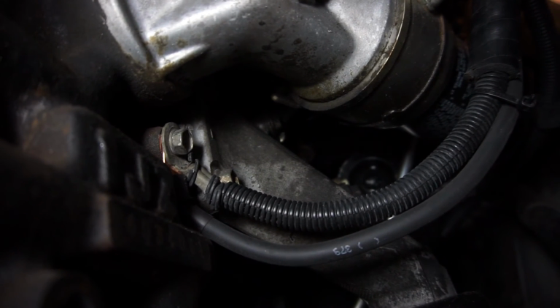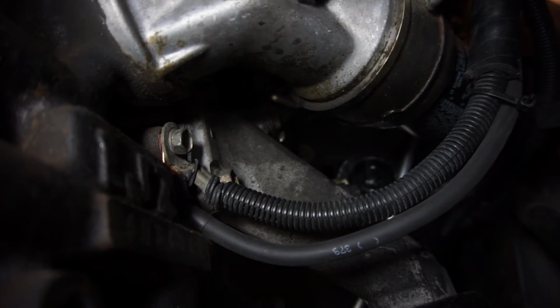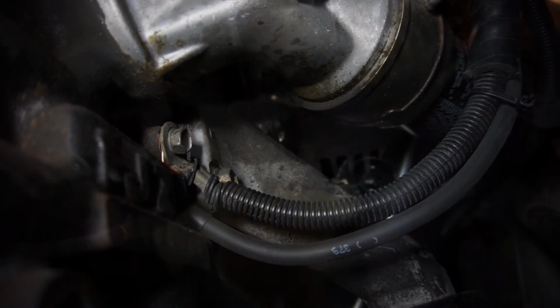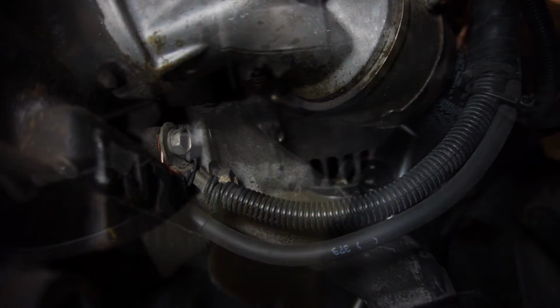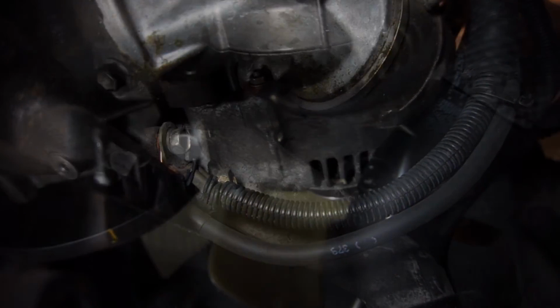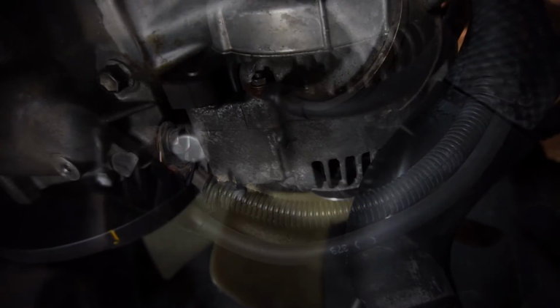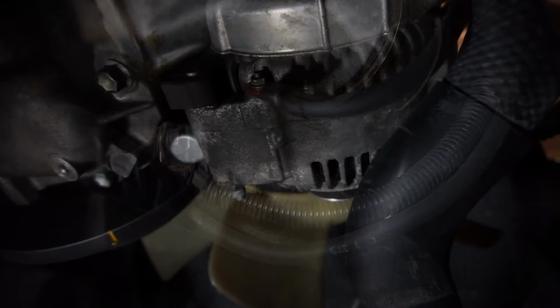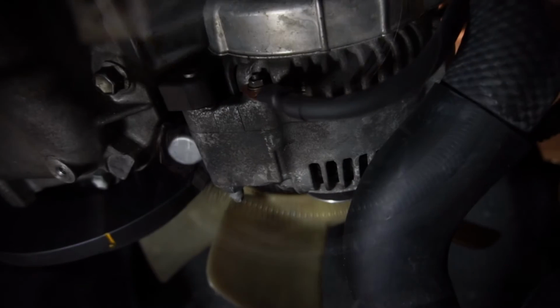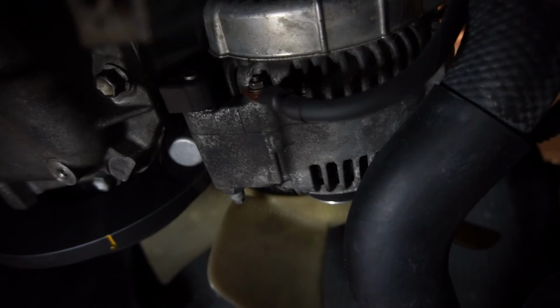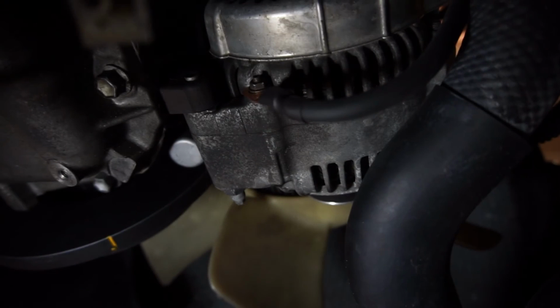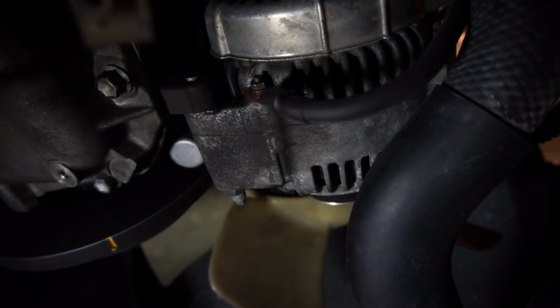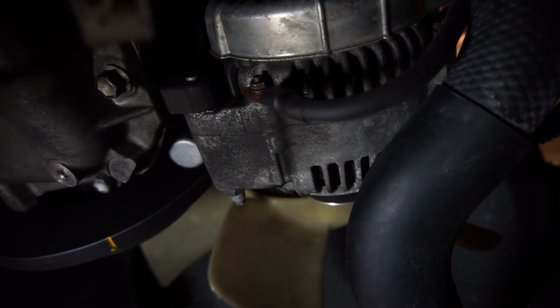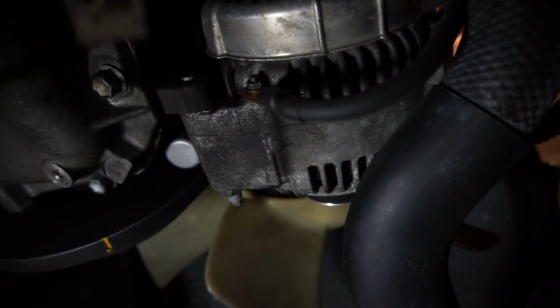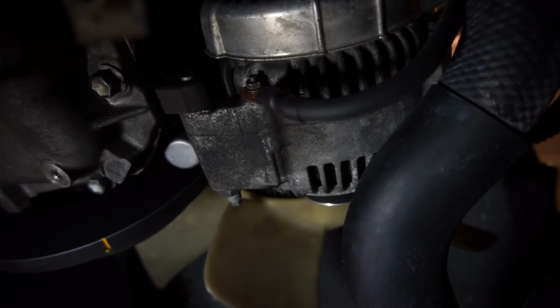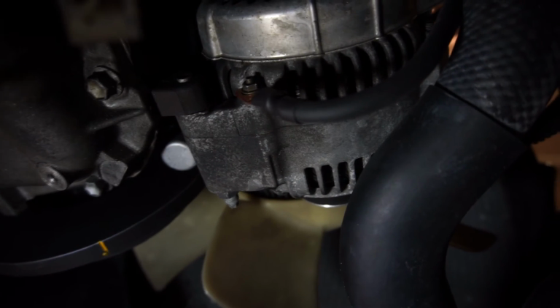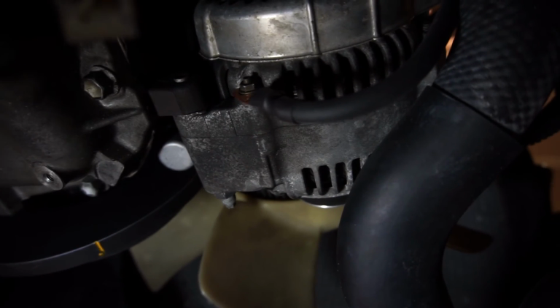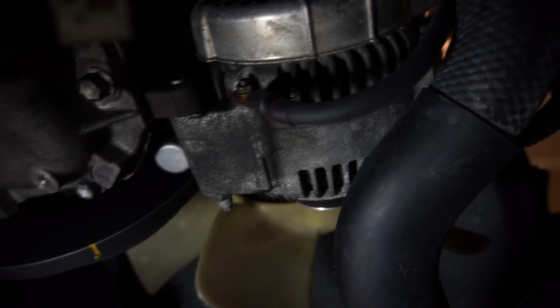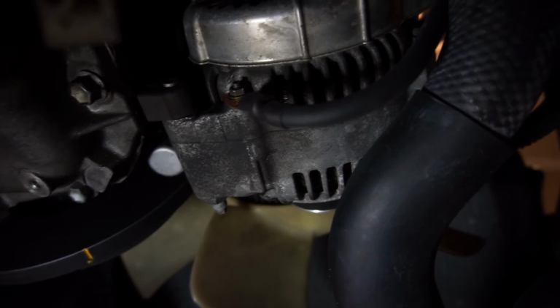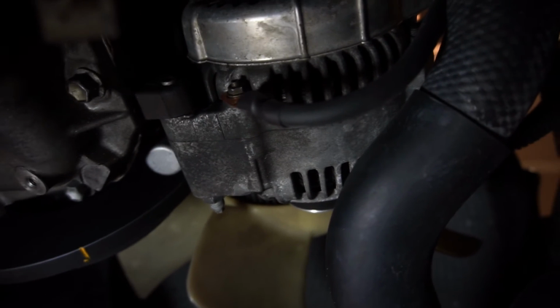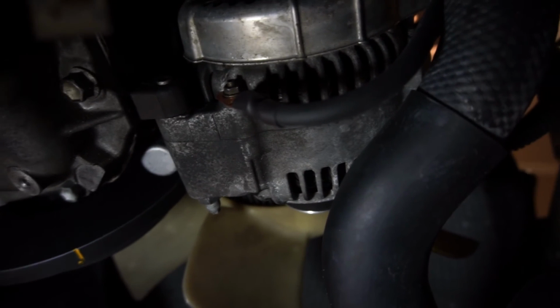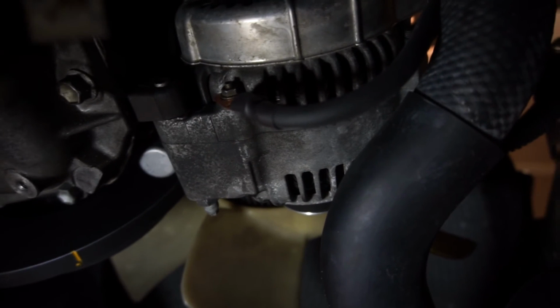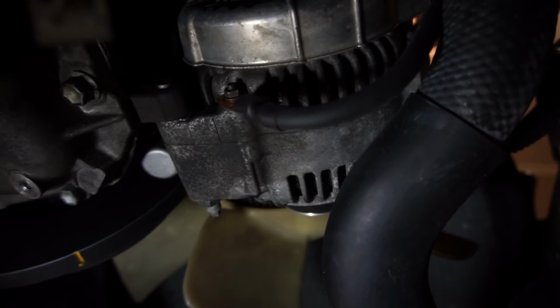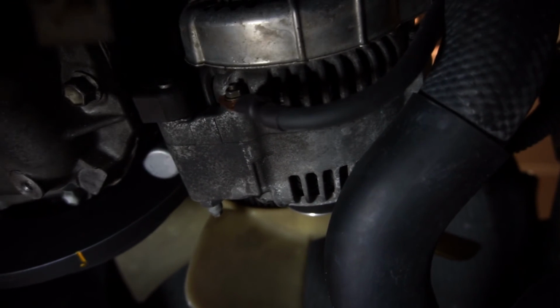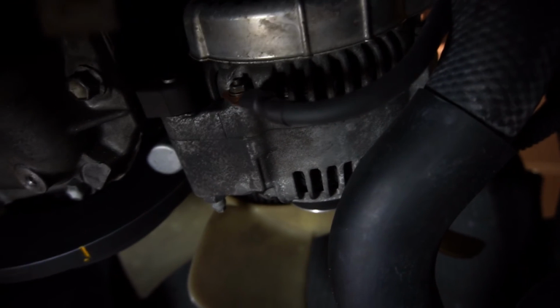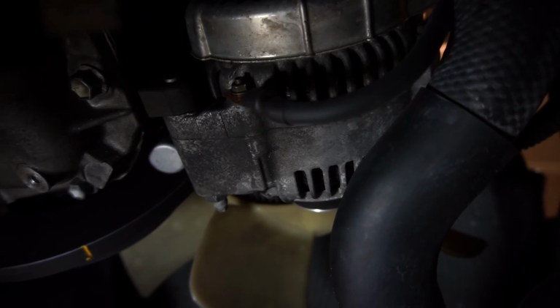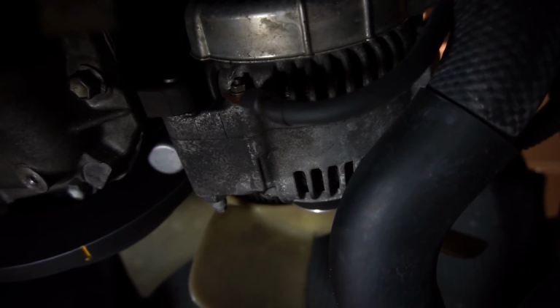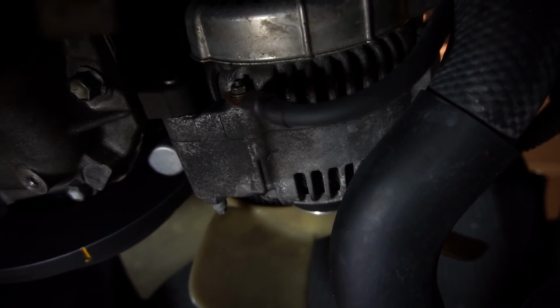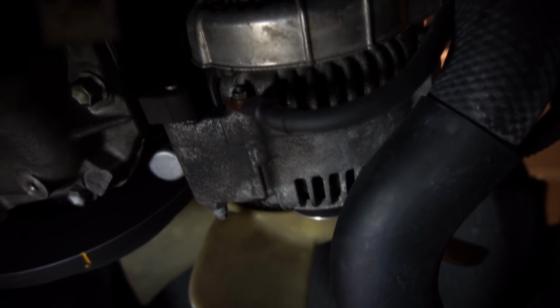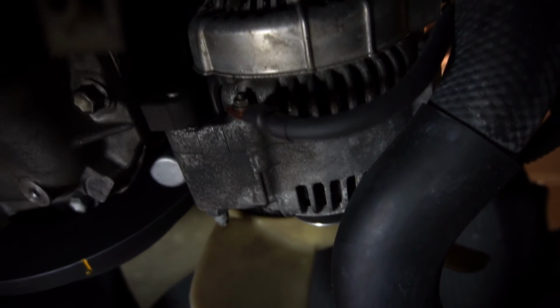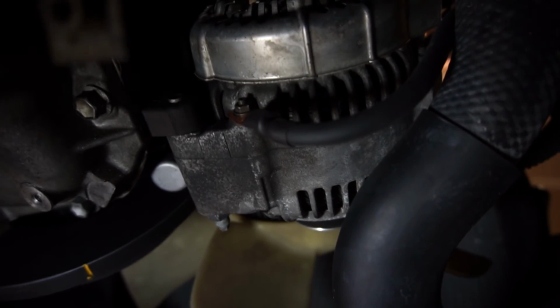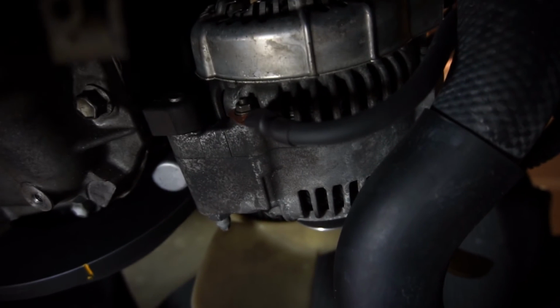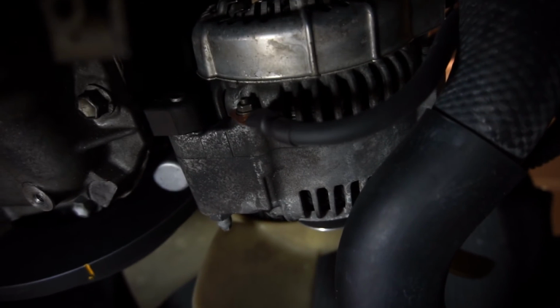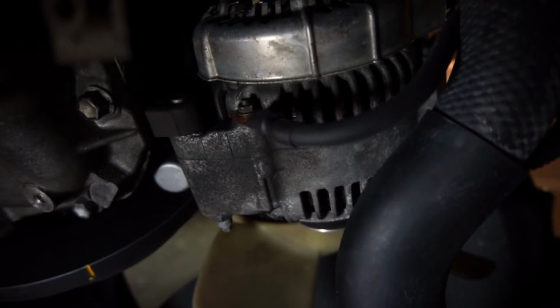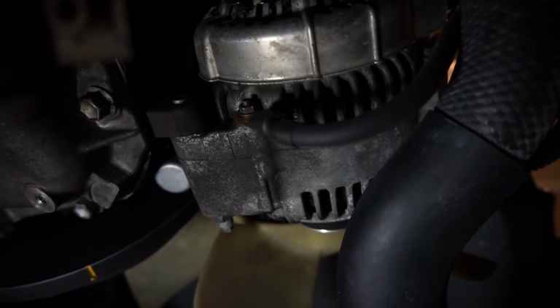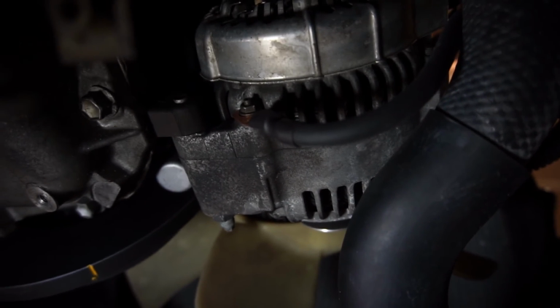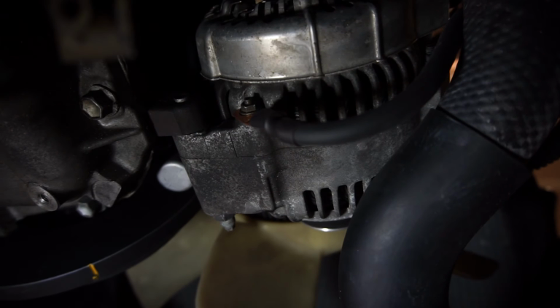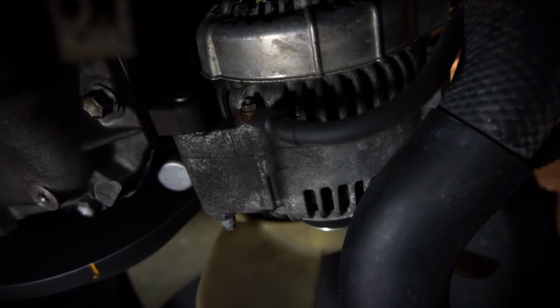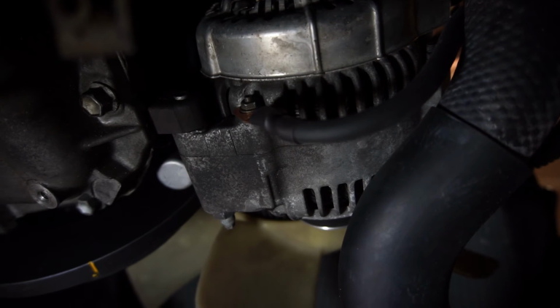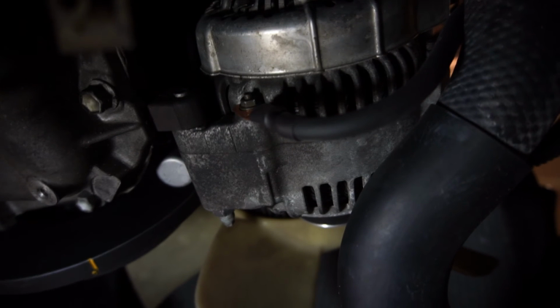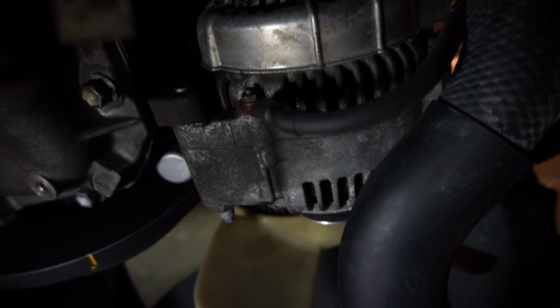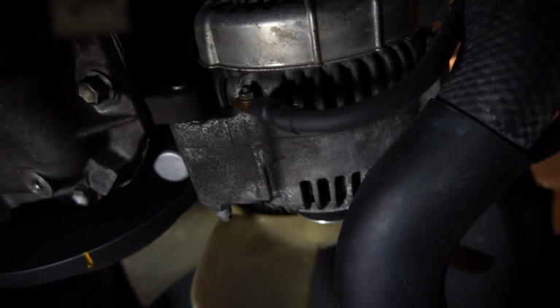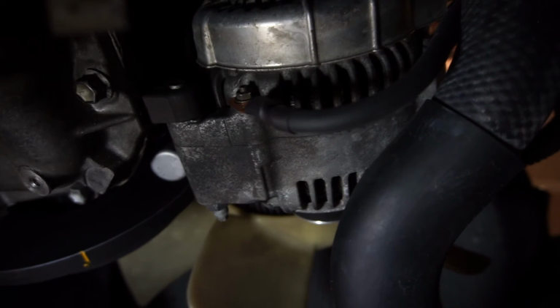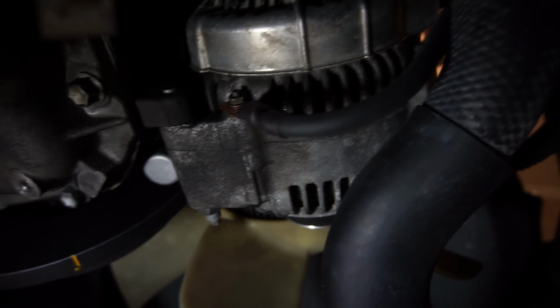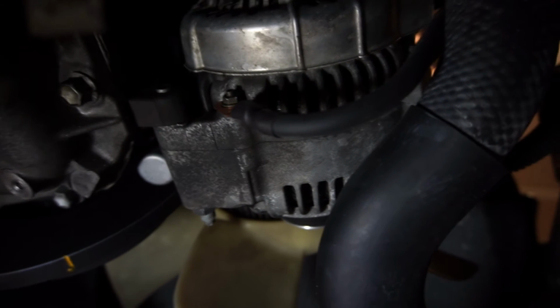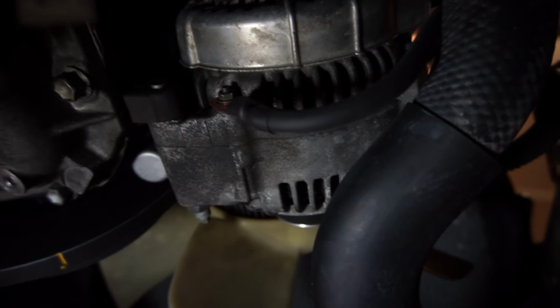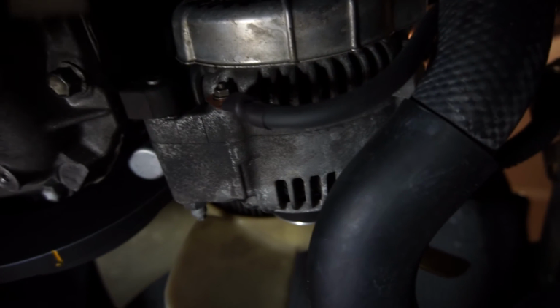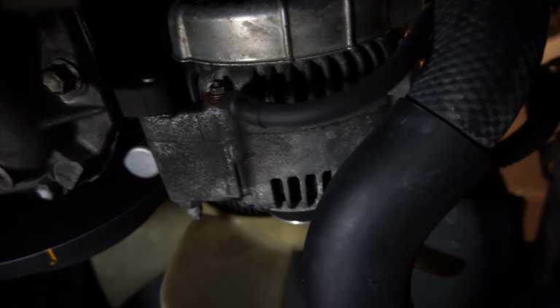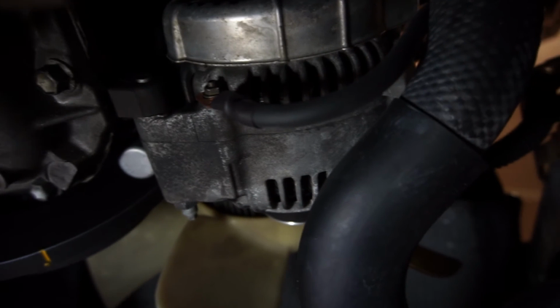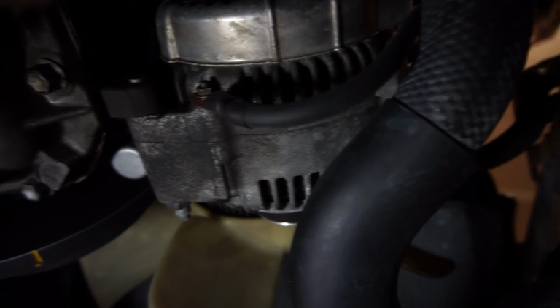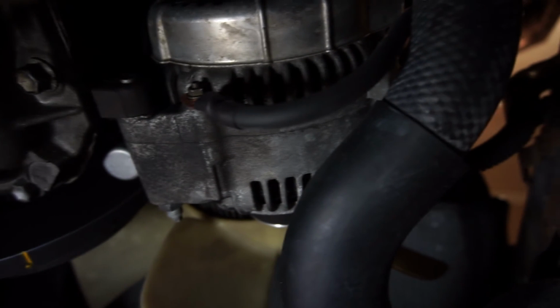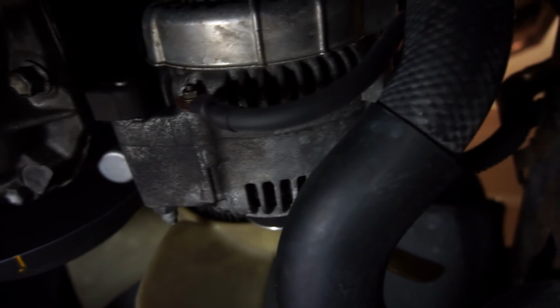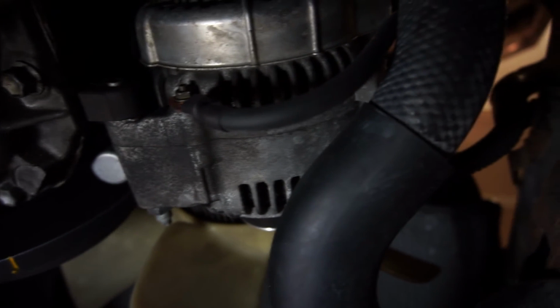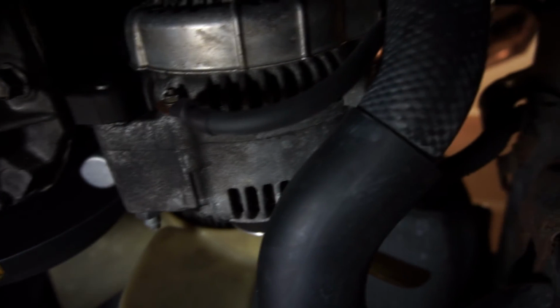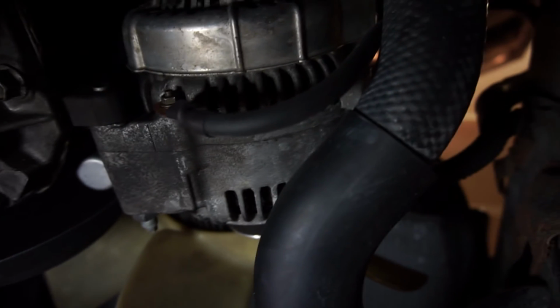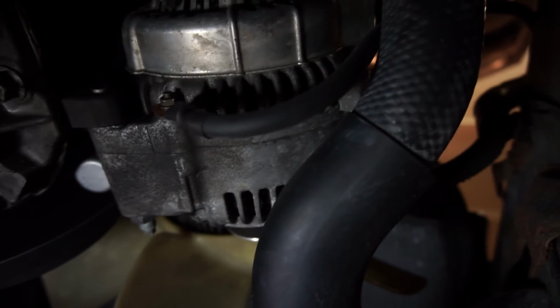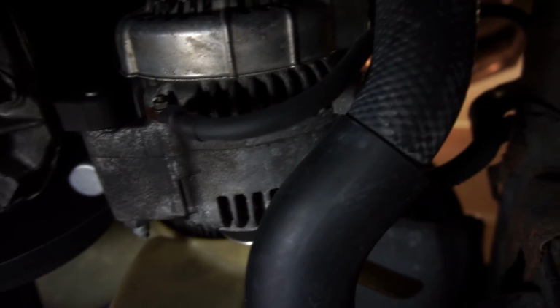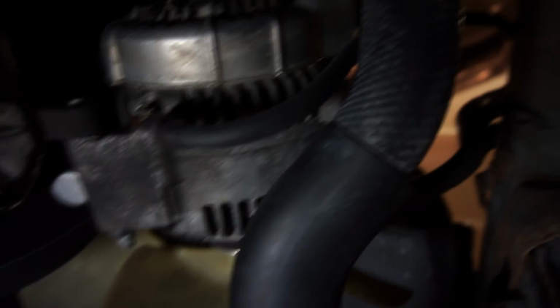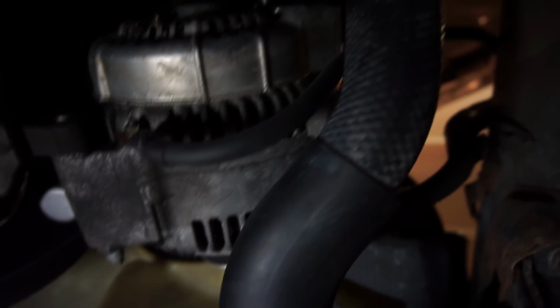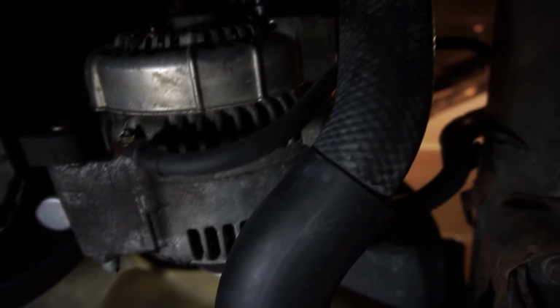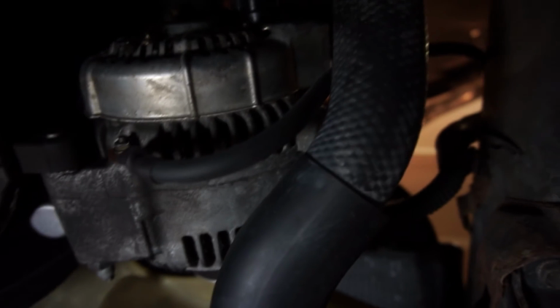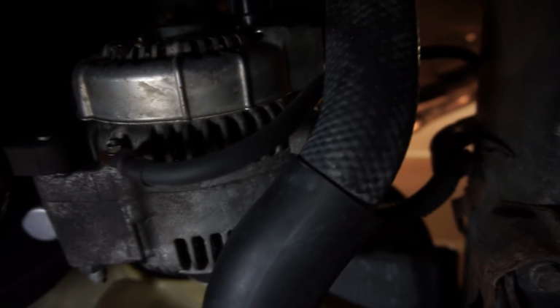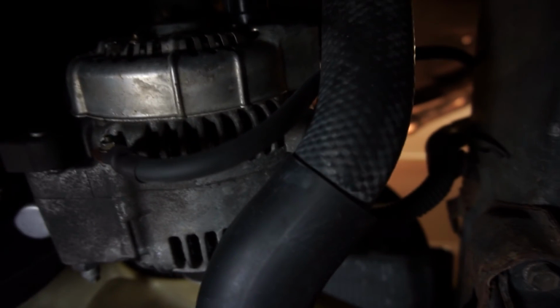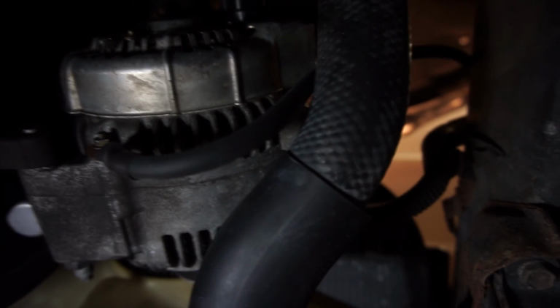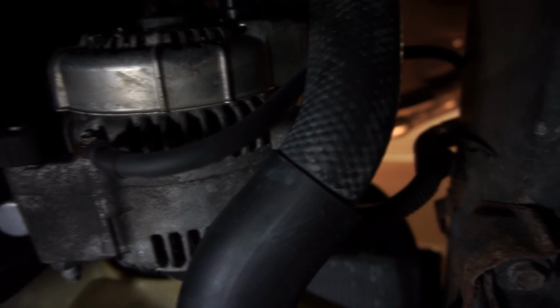For the alternator, I used the bolt on the rear casing, then ran the opposite end to the frame.